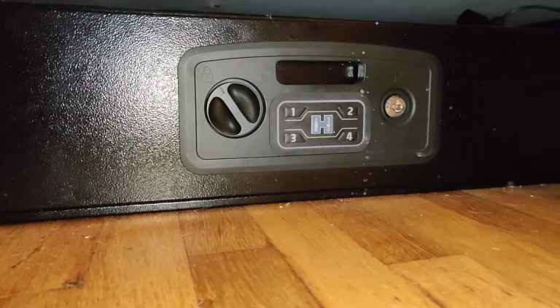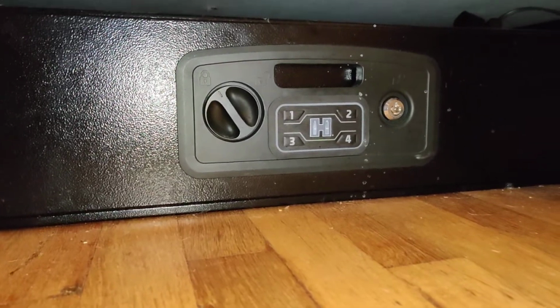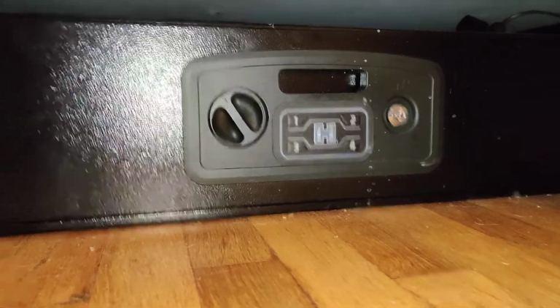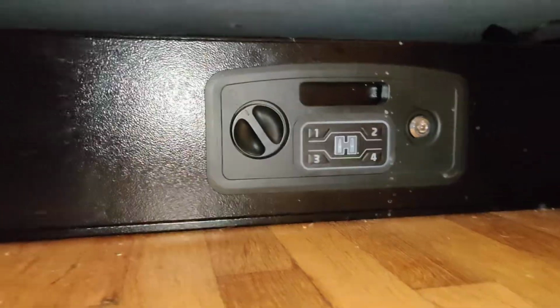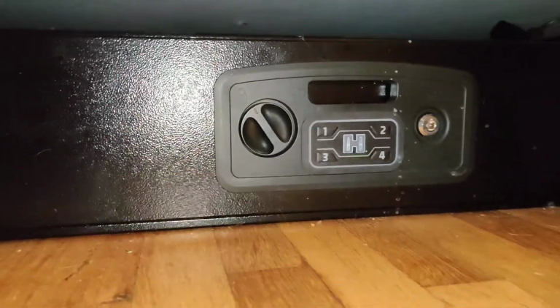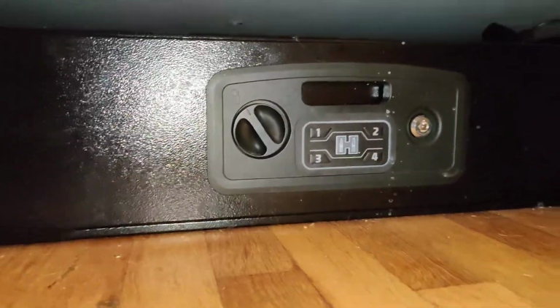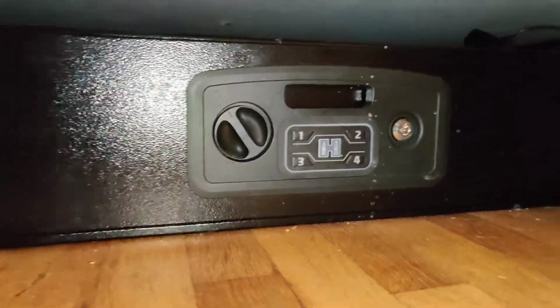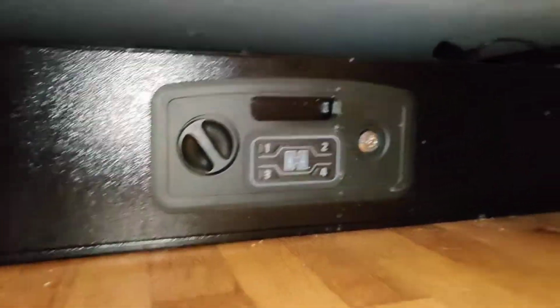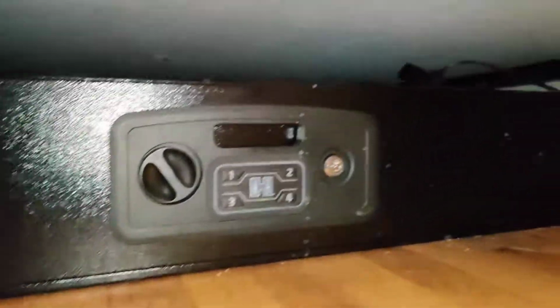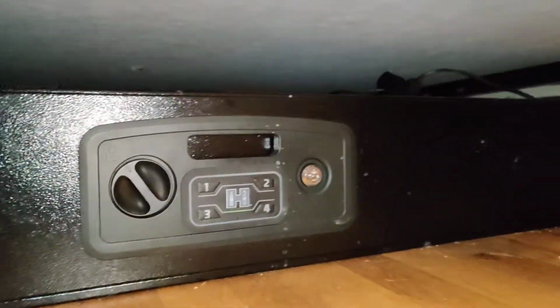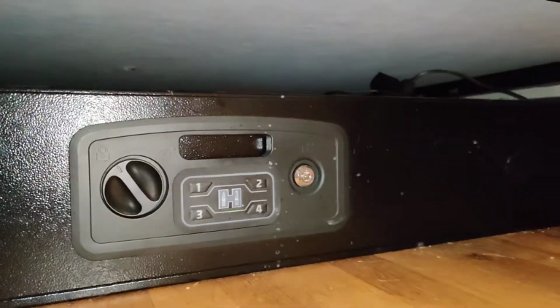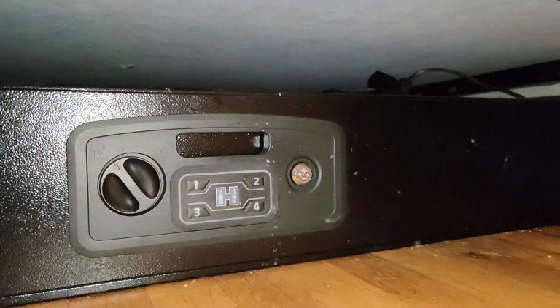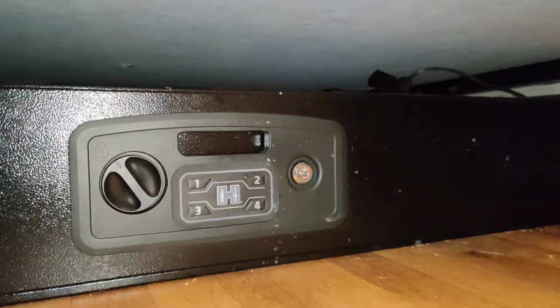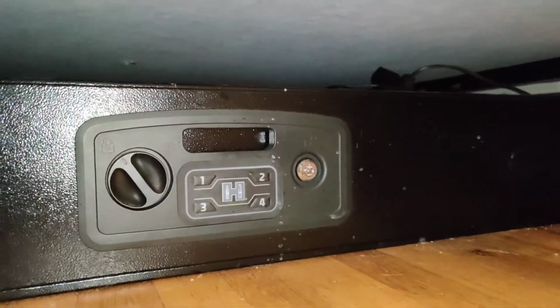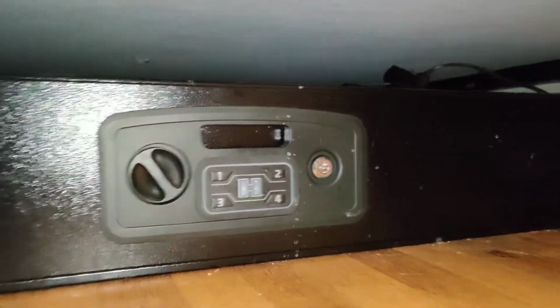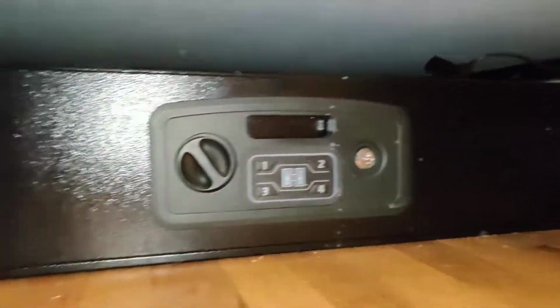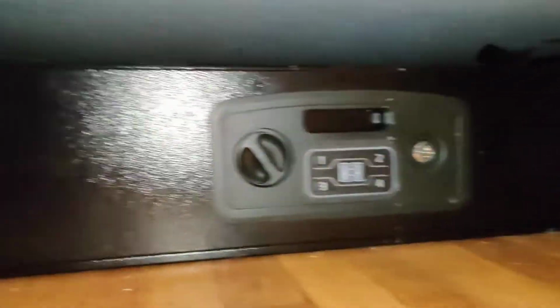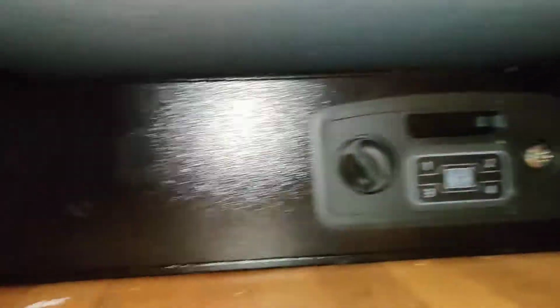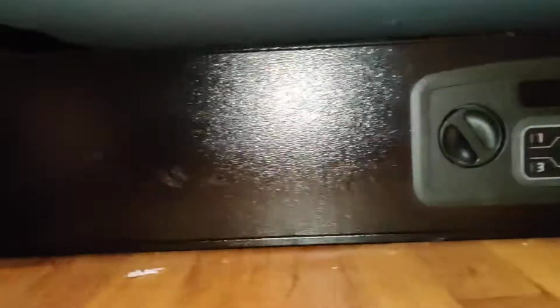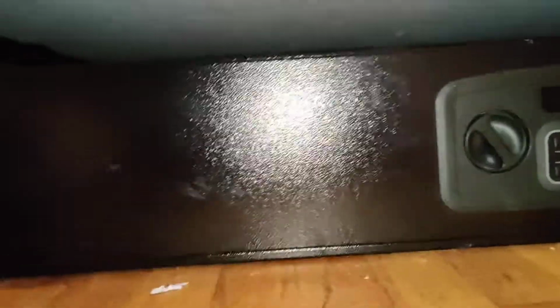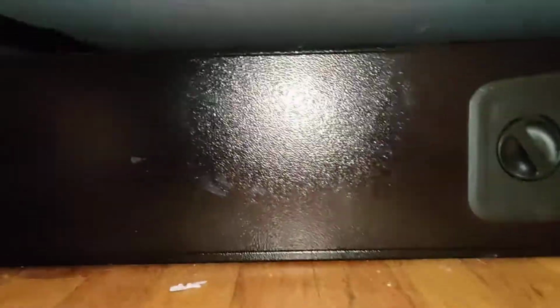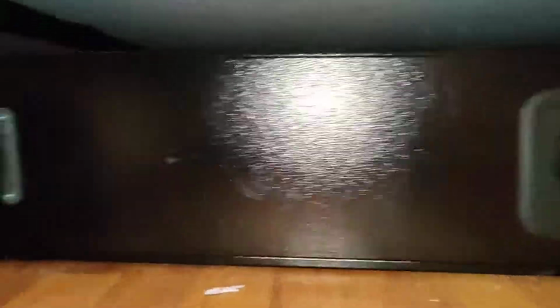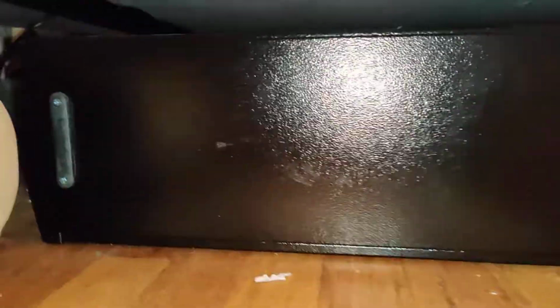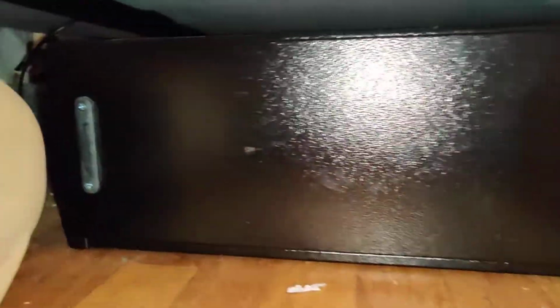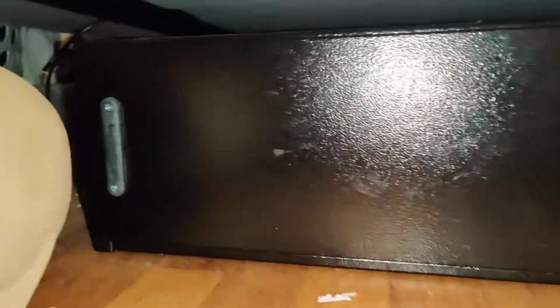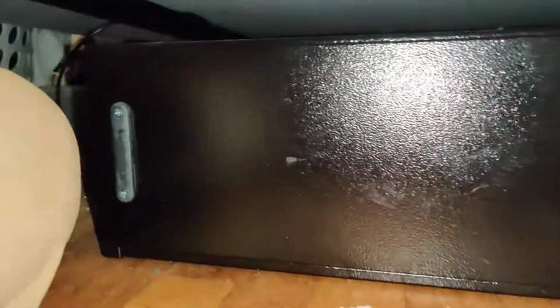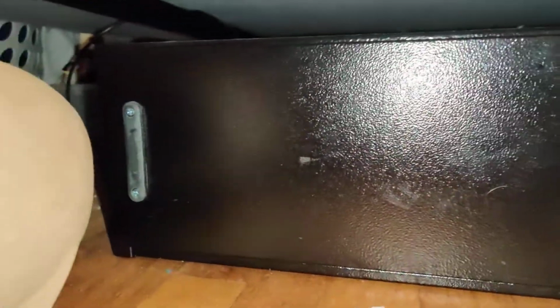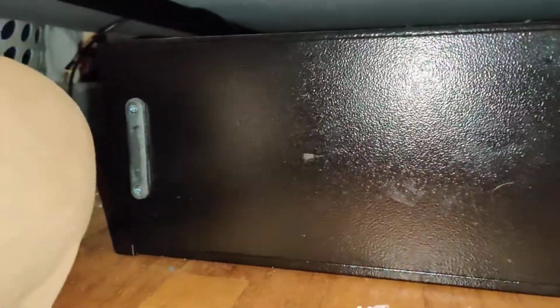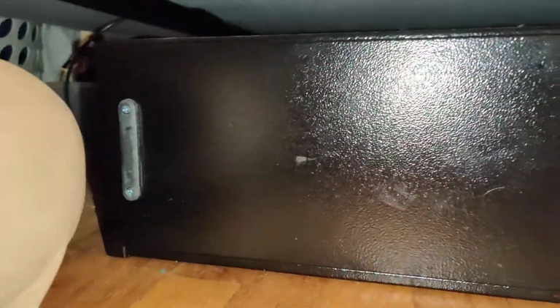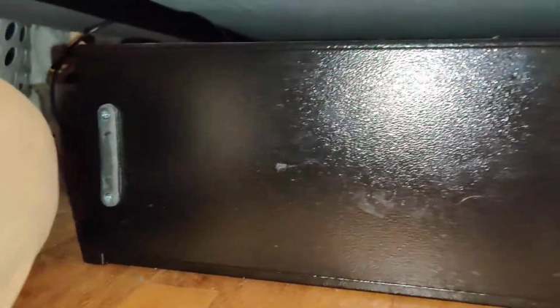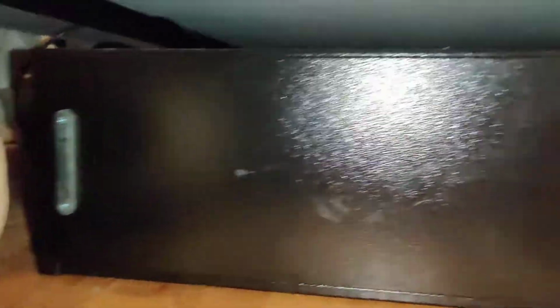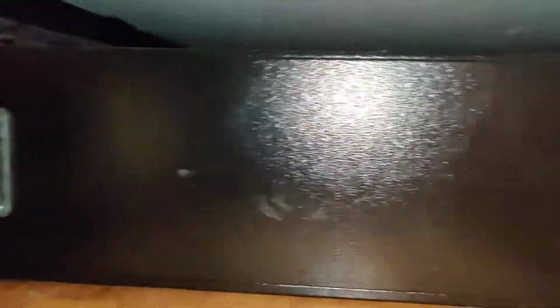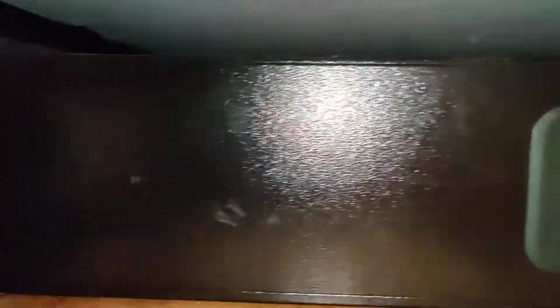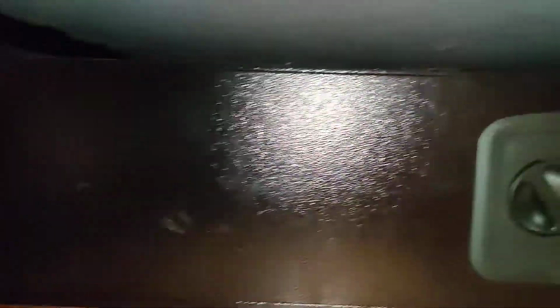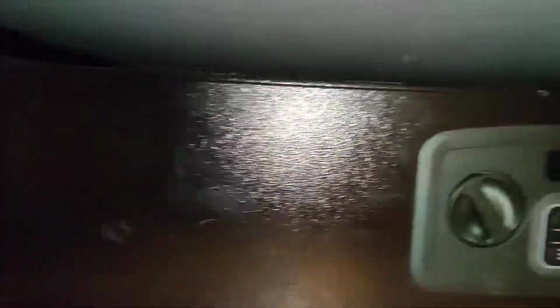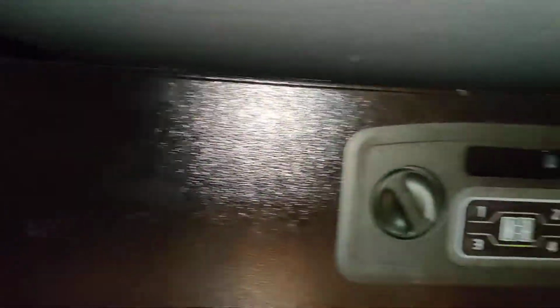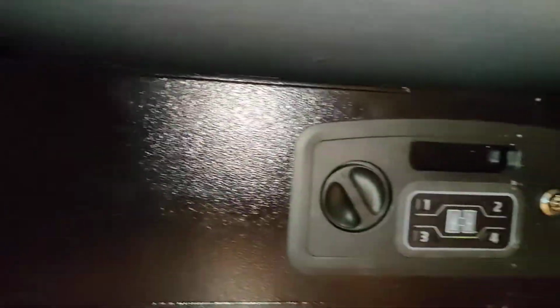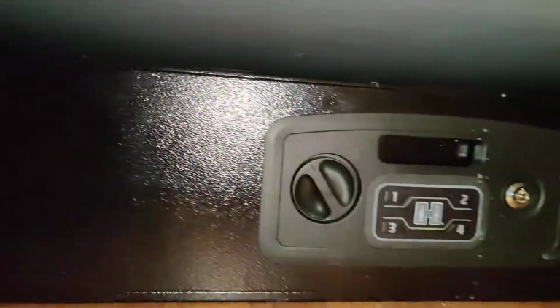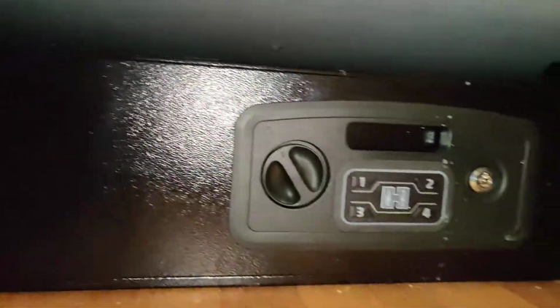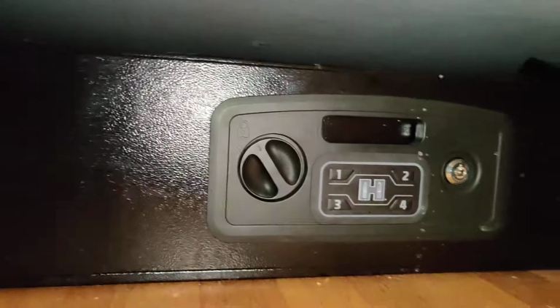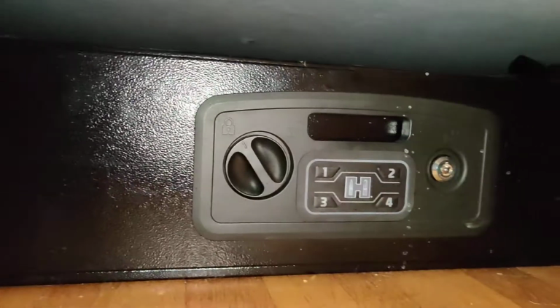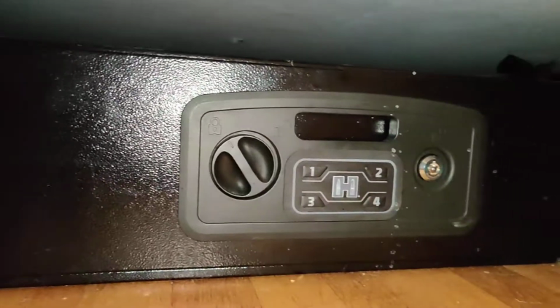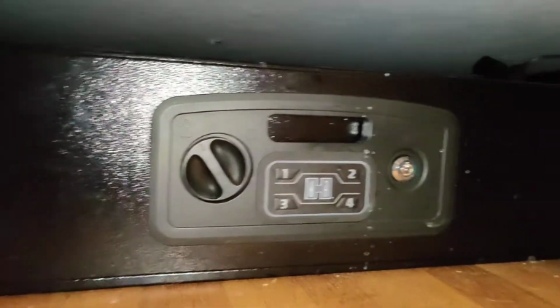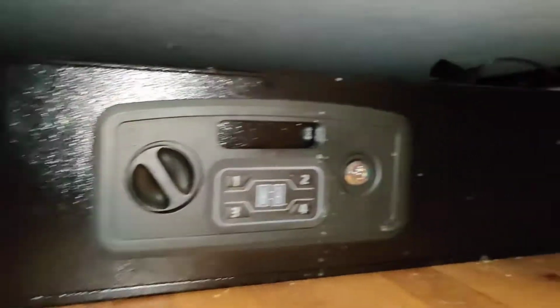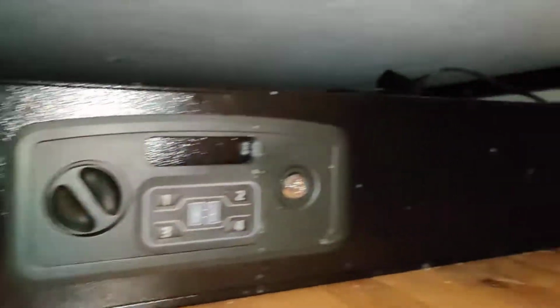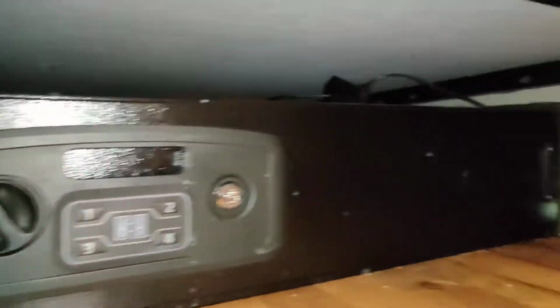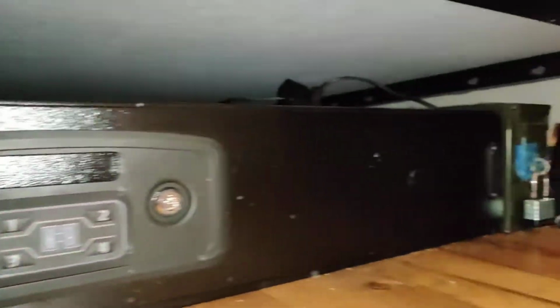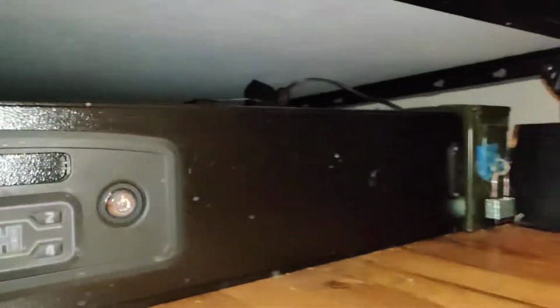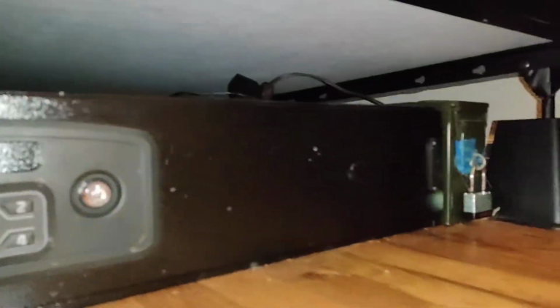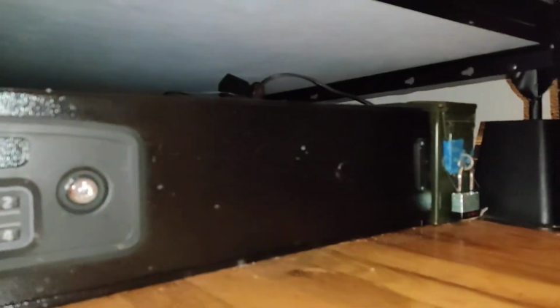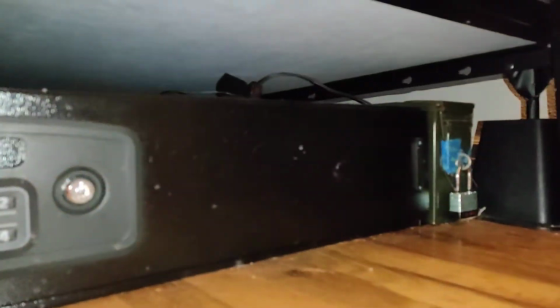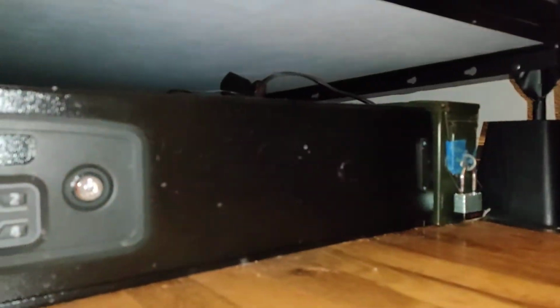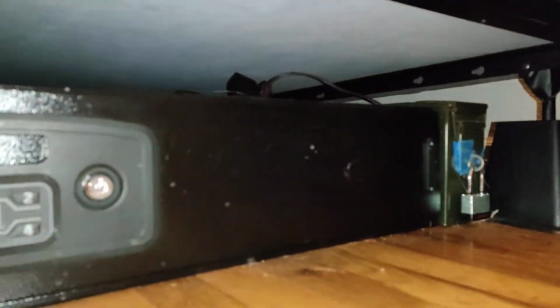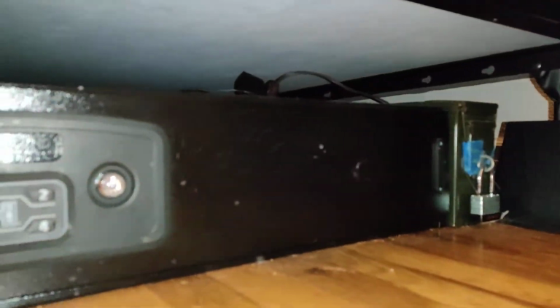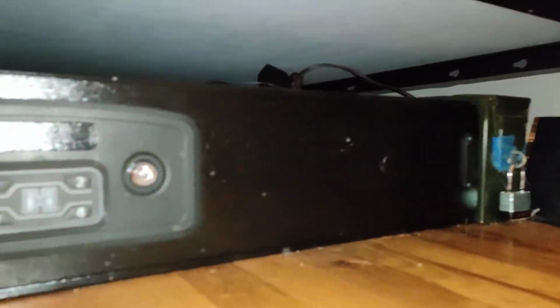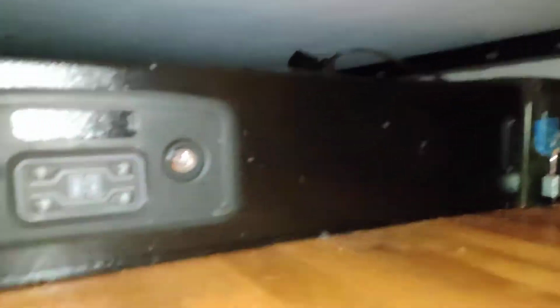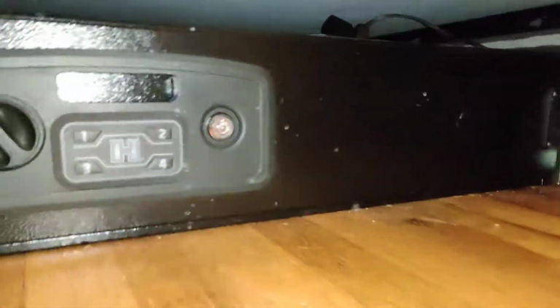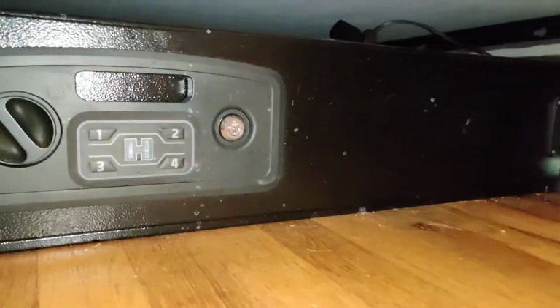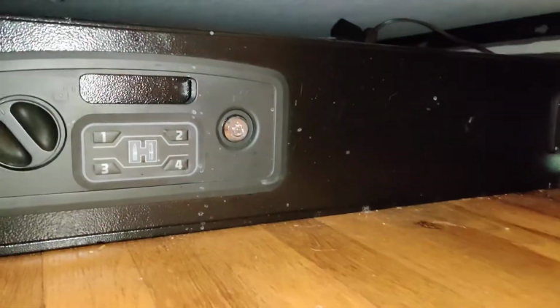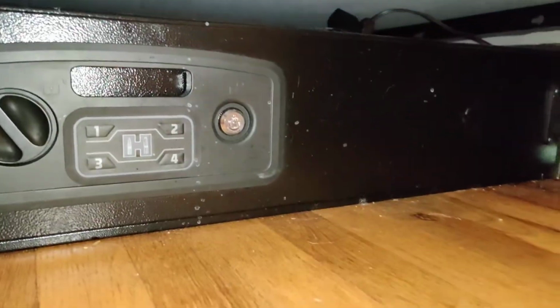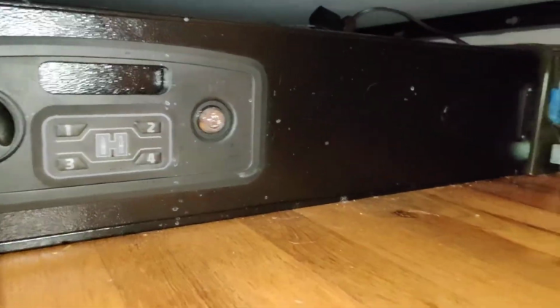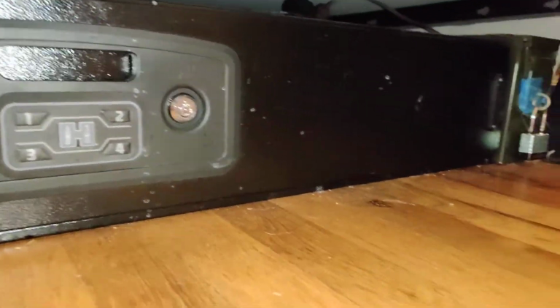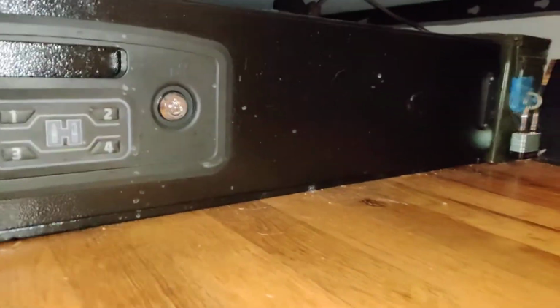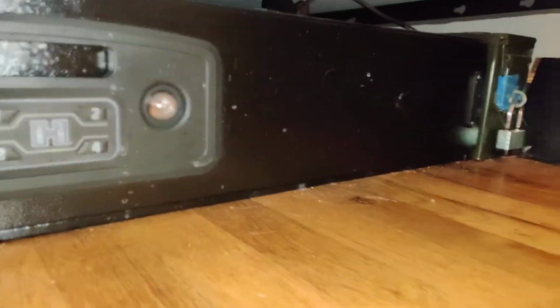Hey, so this is a quick video about the AR Gunlocker by Hornady — the Rapid Safe, or whatever it's called.